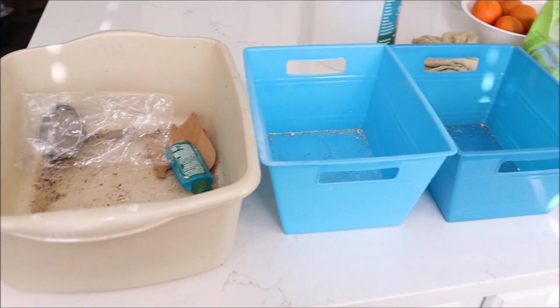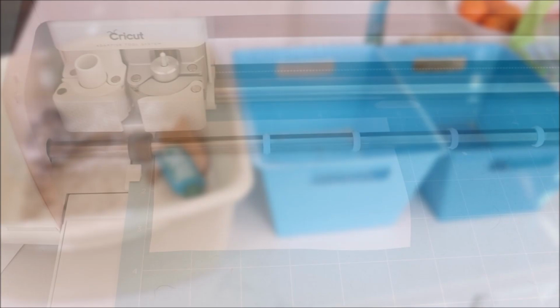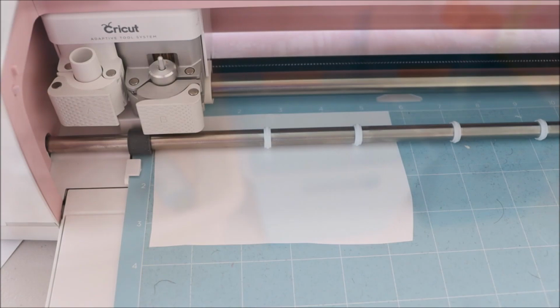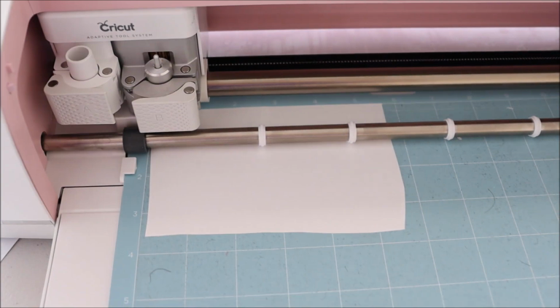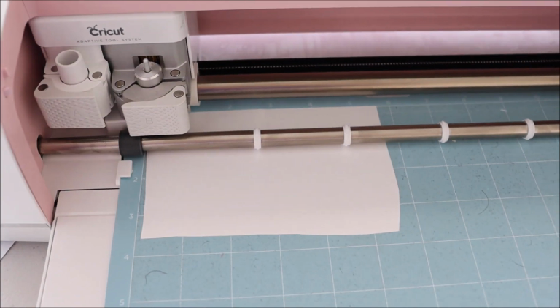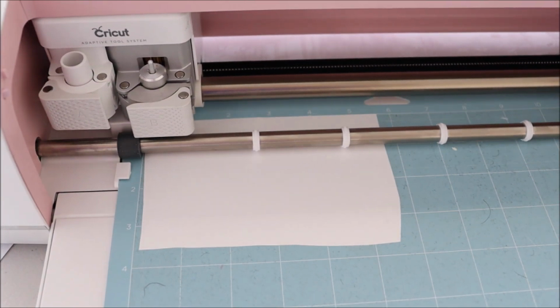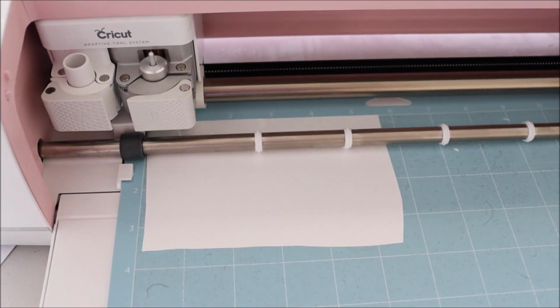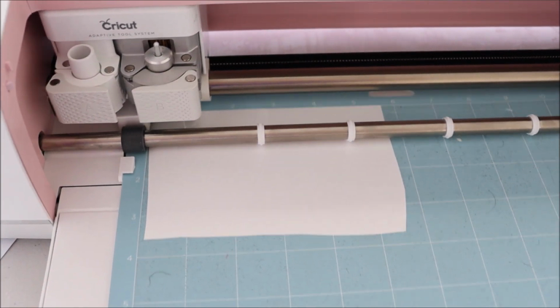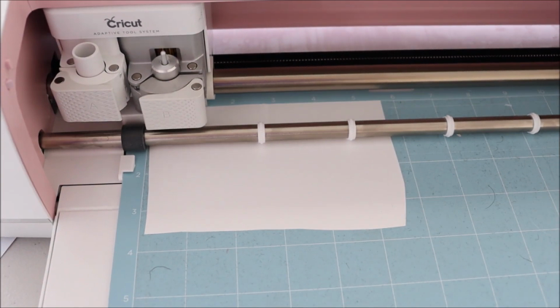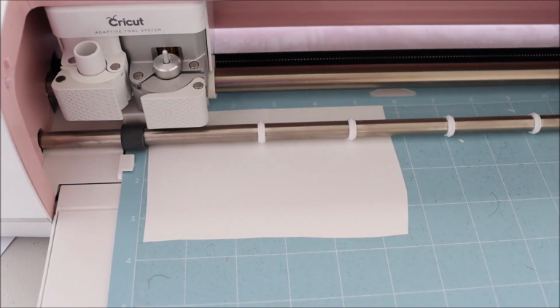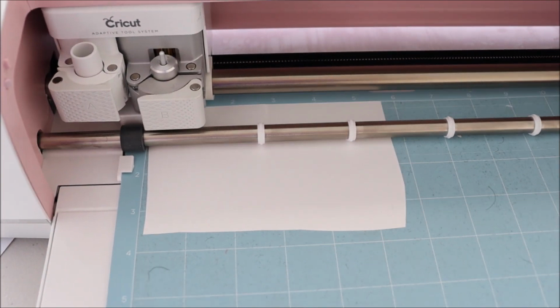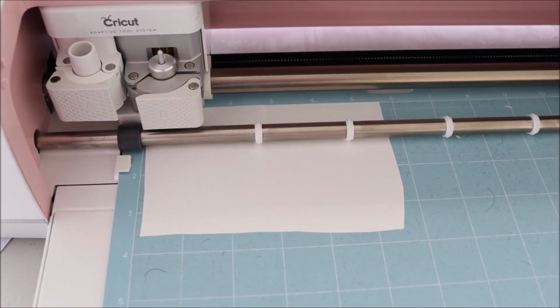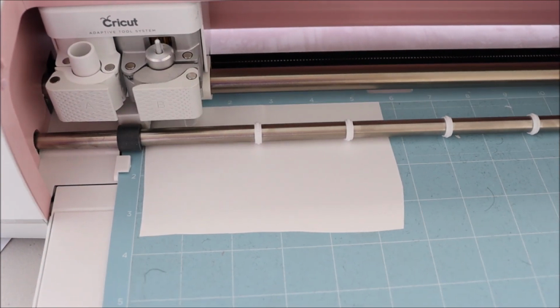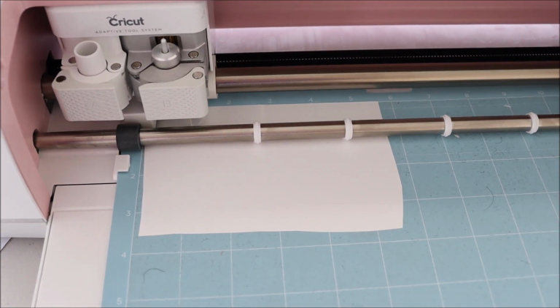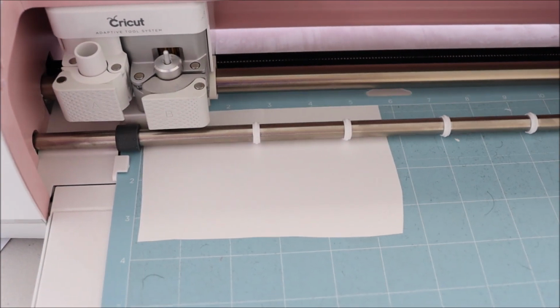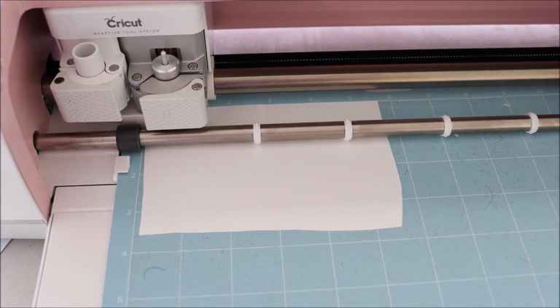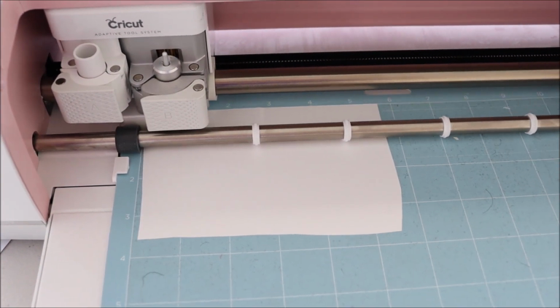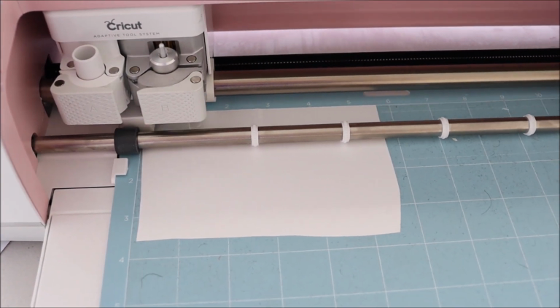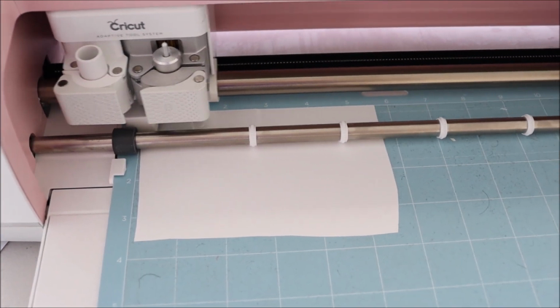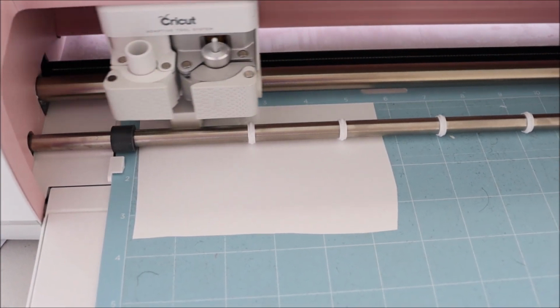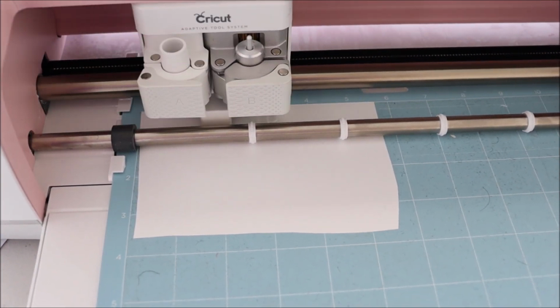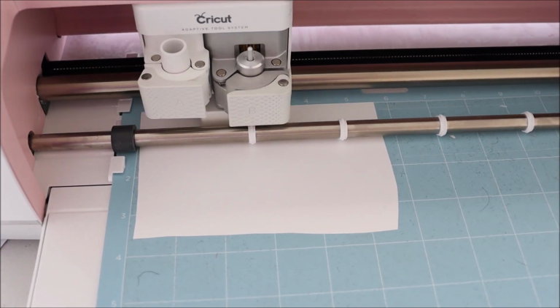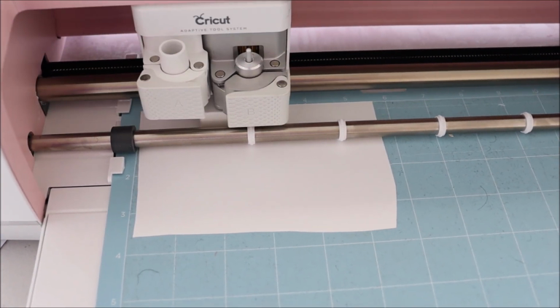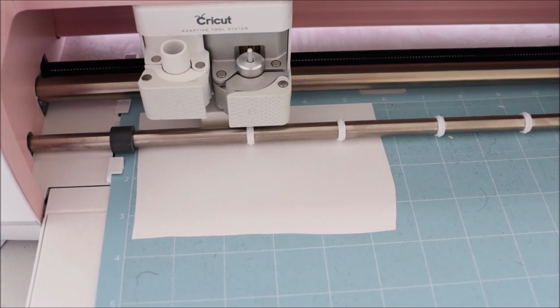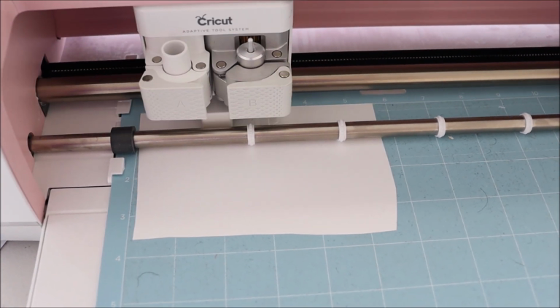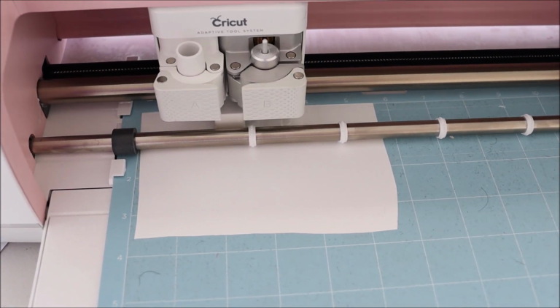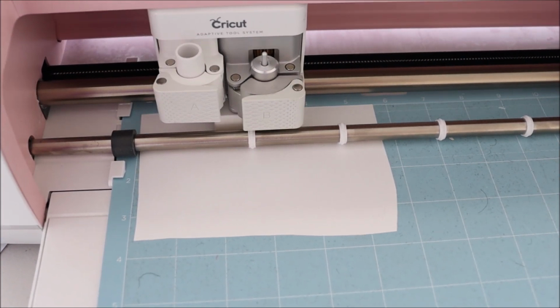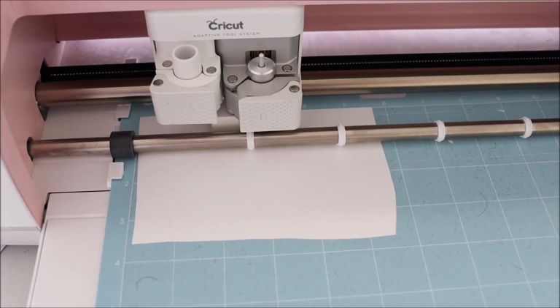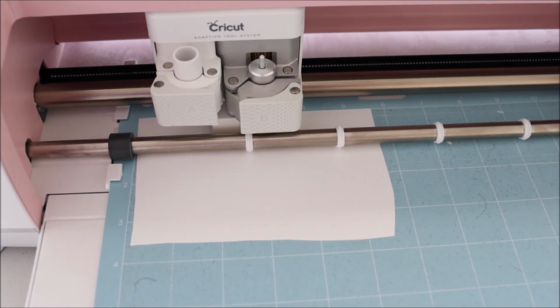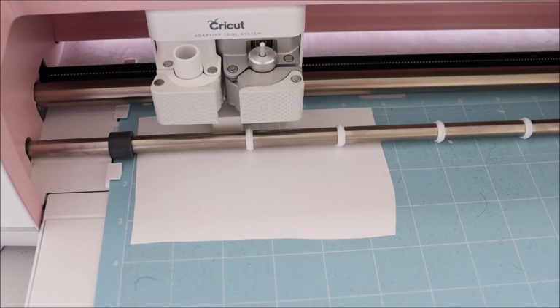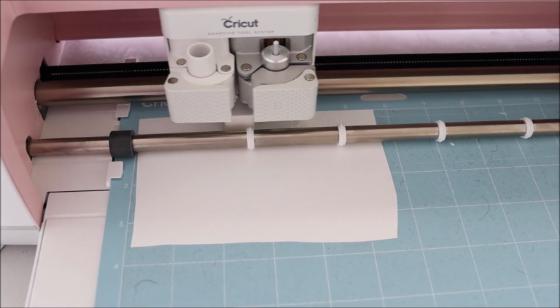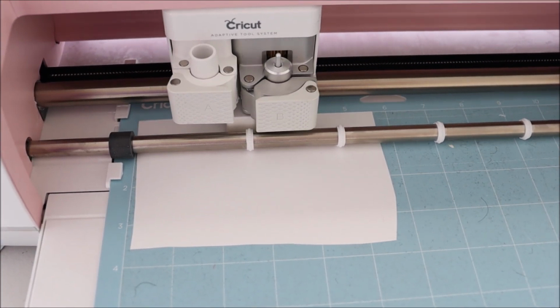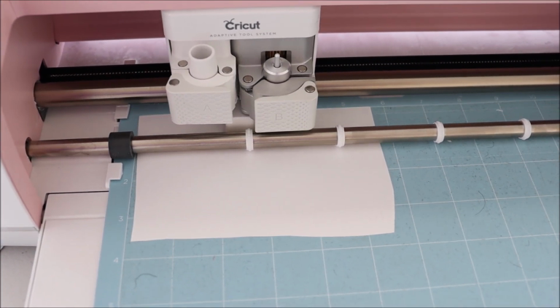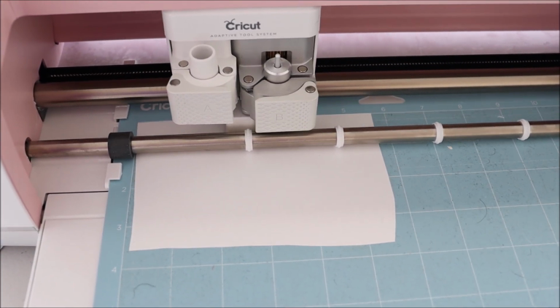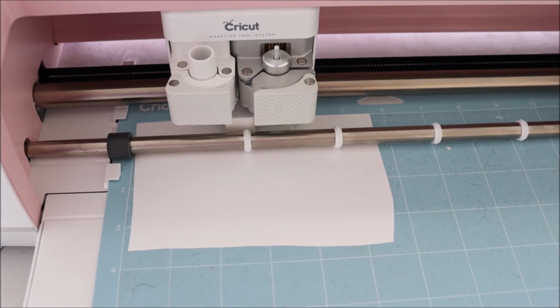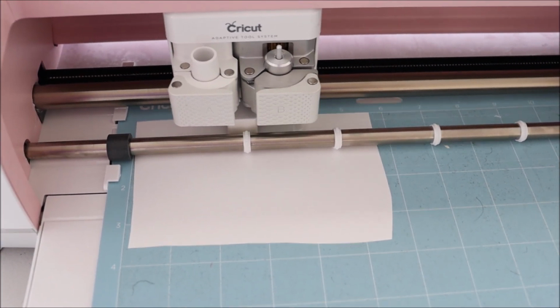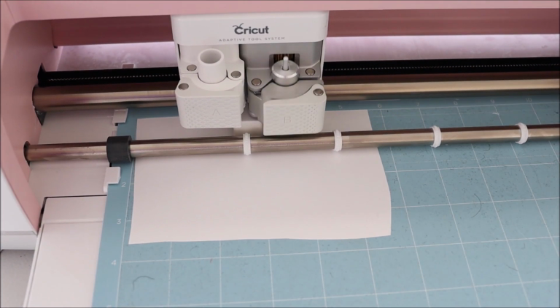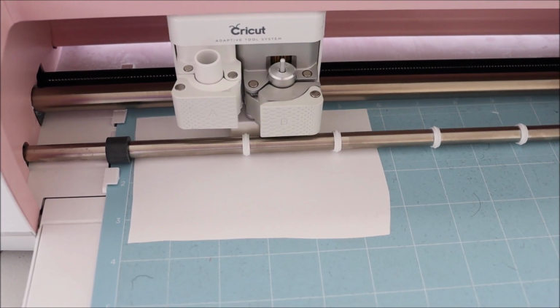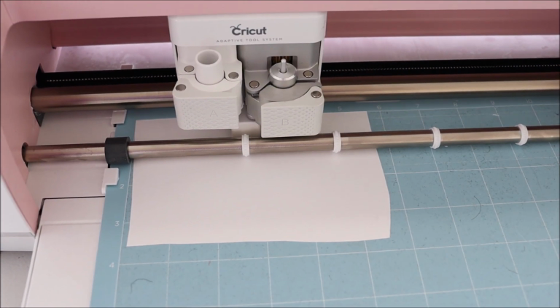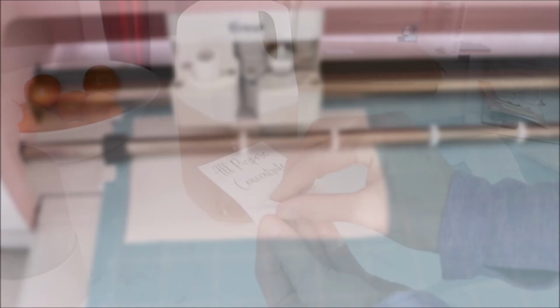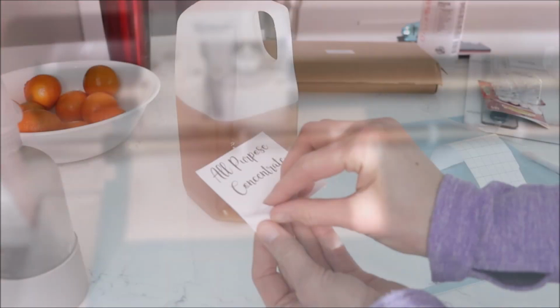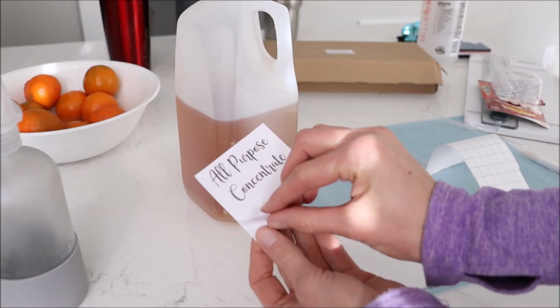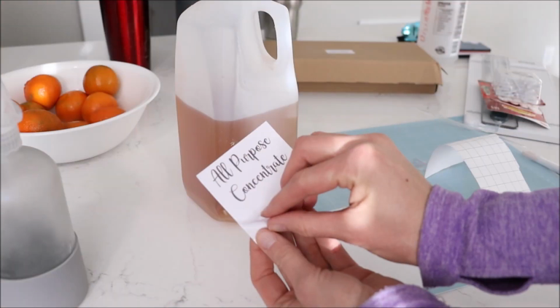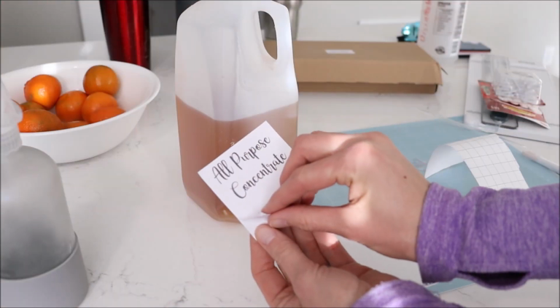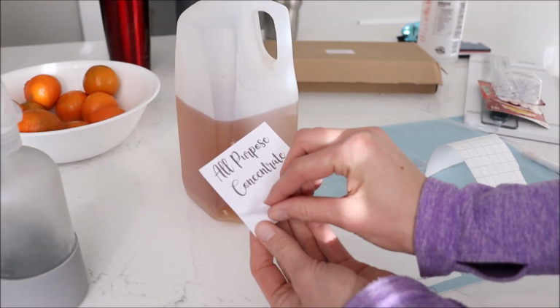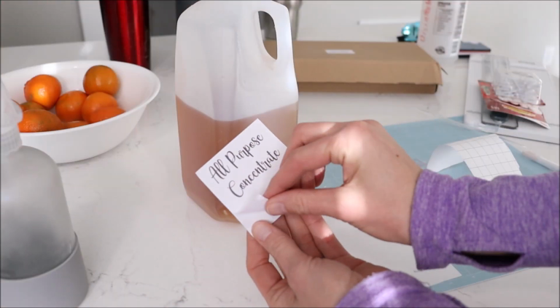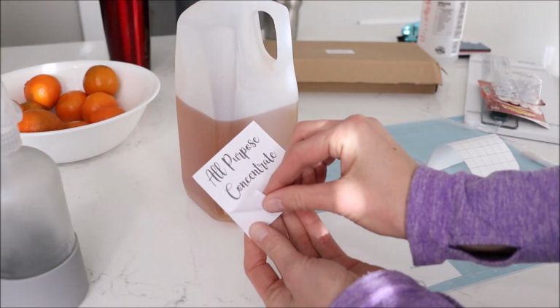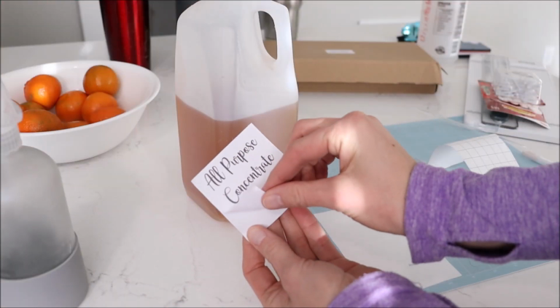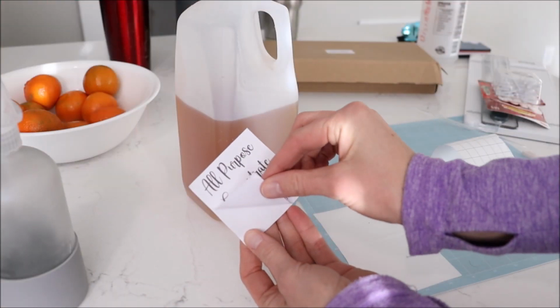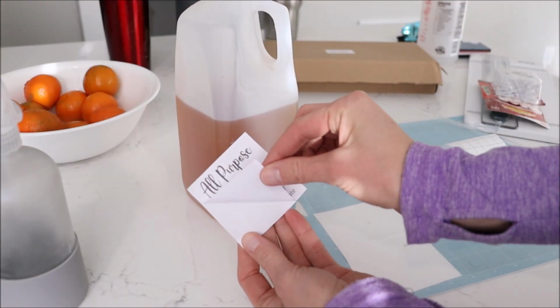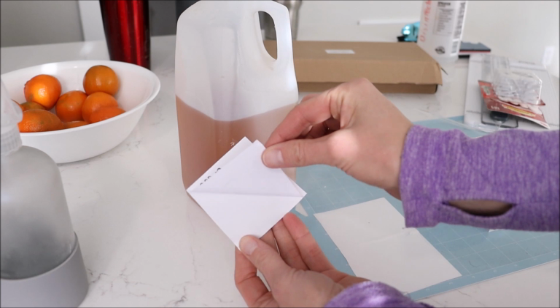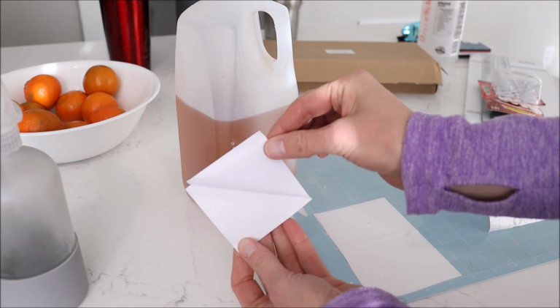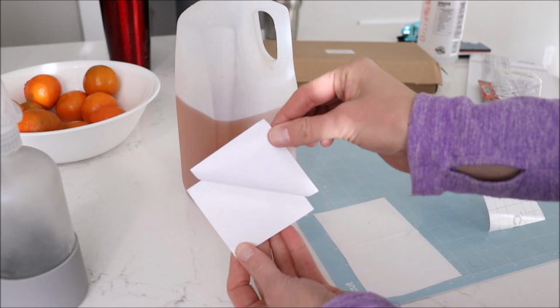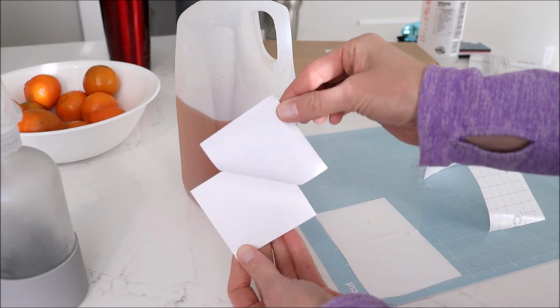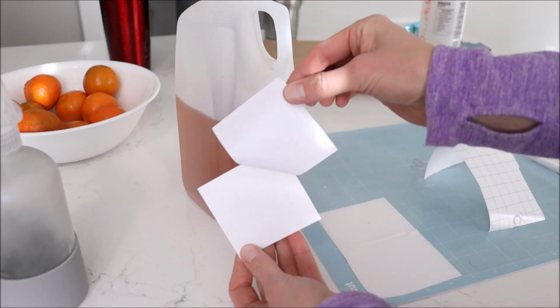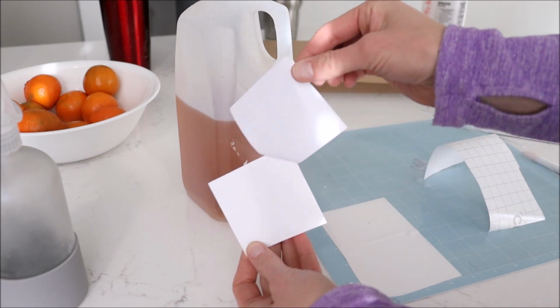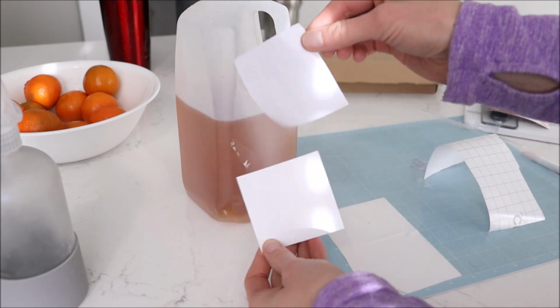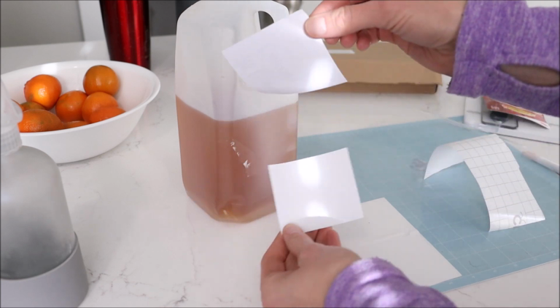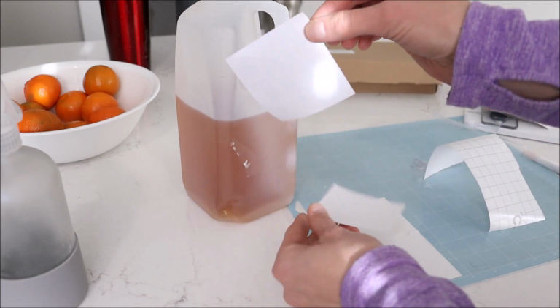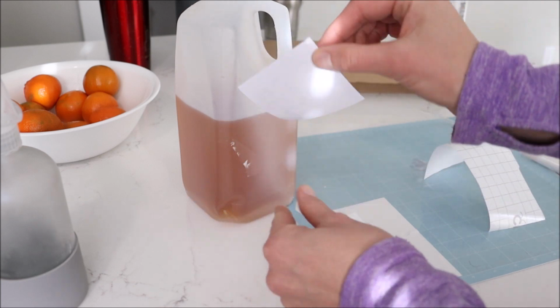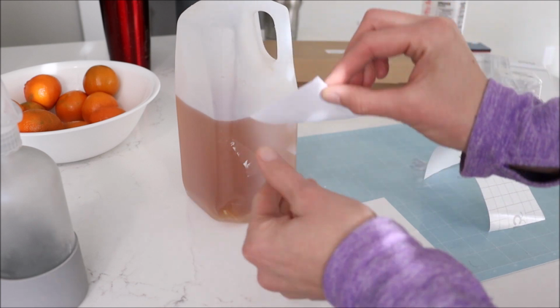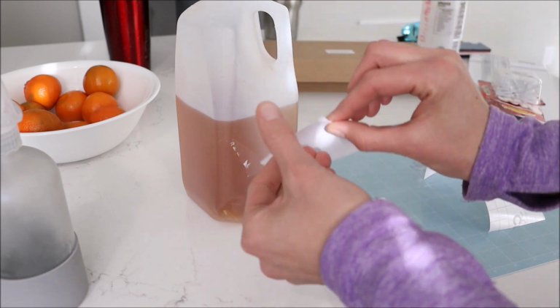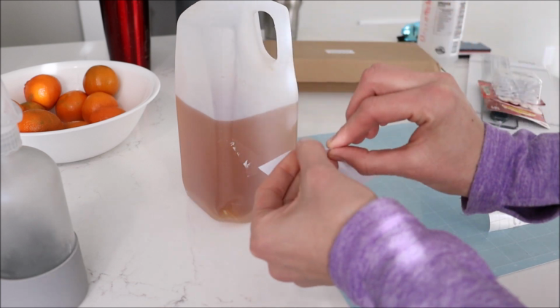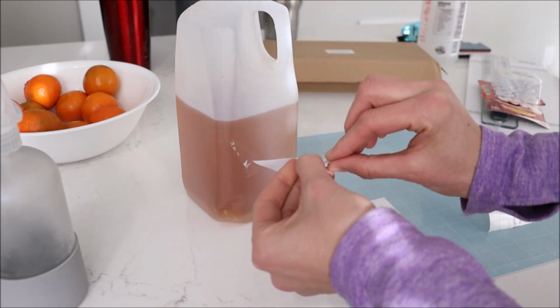I'm going to use my Cricut Maker to make some nice pretty labels for my cleaners and stuff, just to make it a little bit nicer.